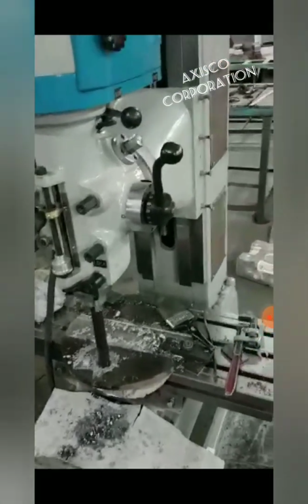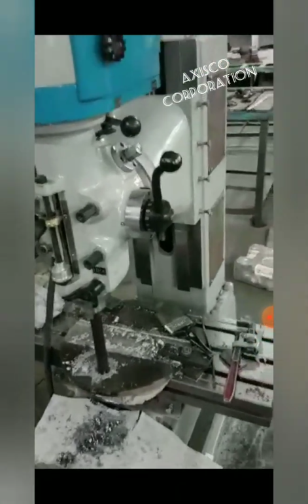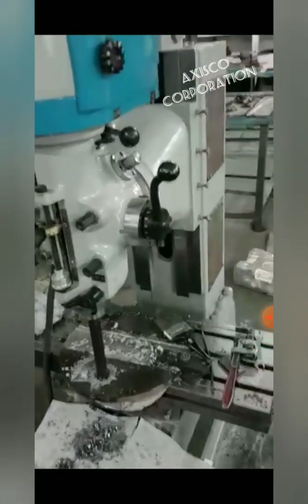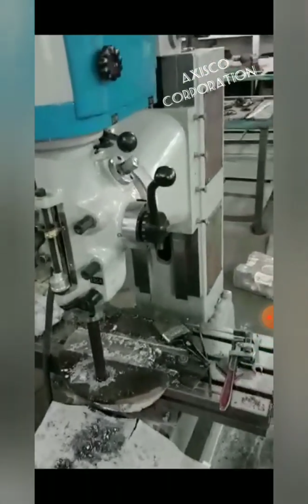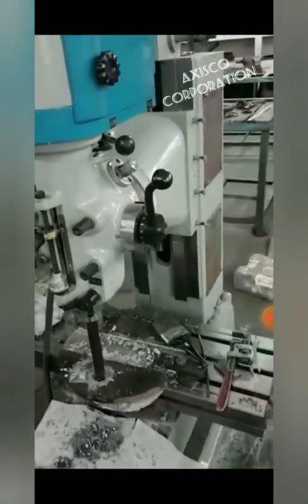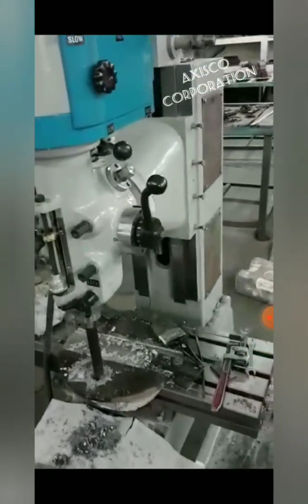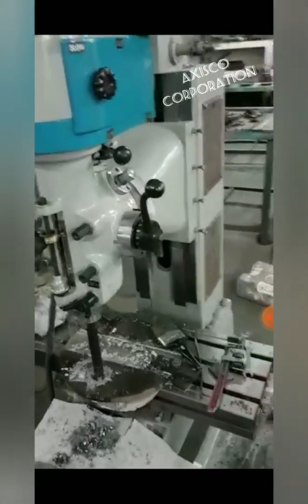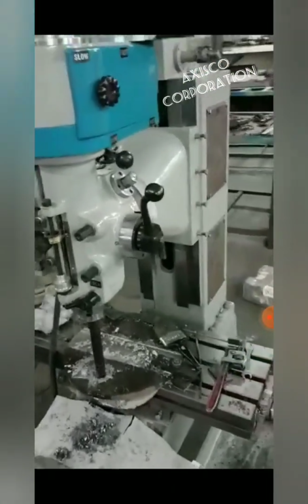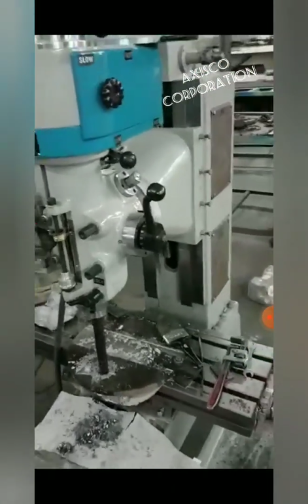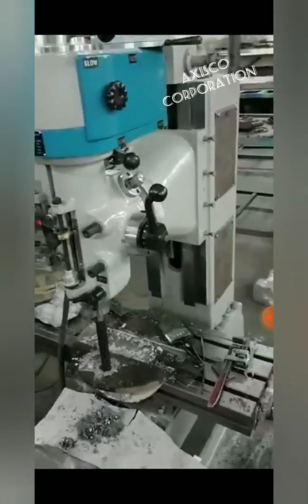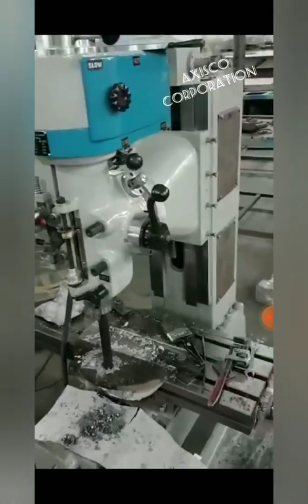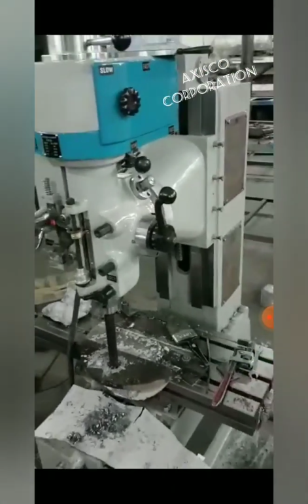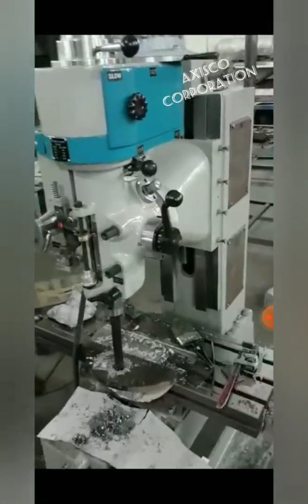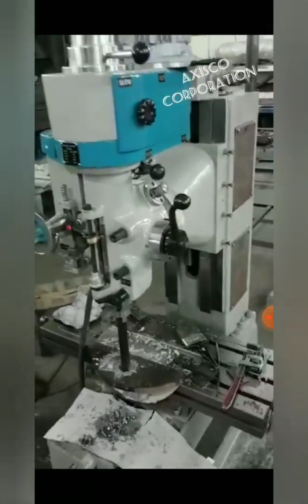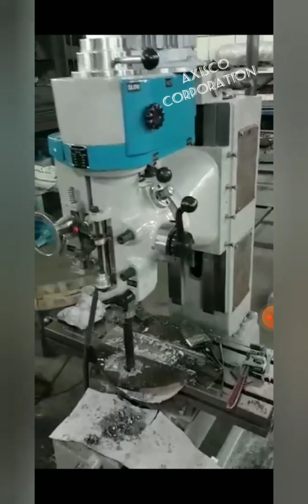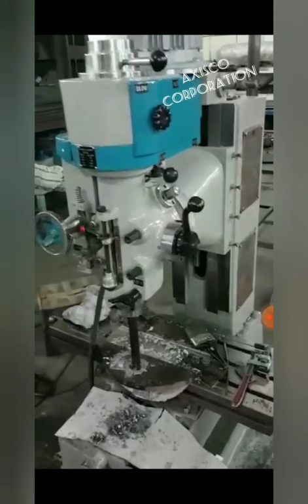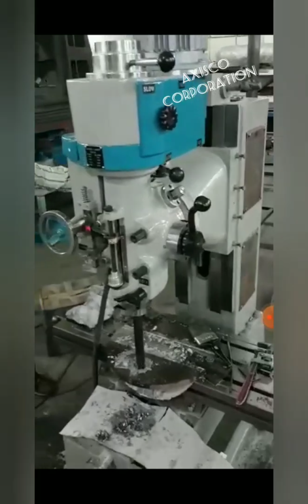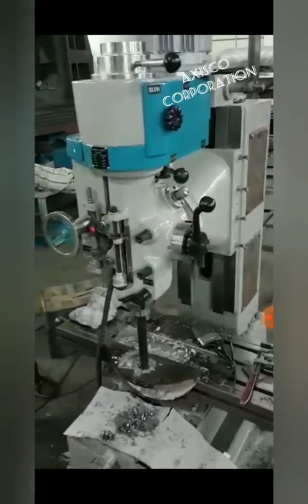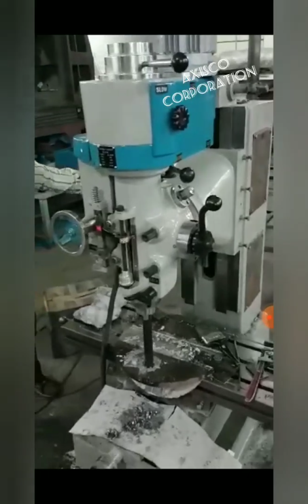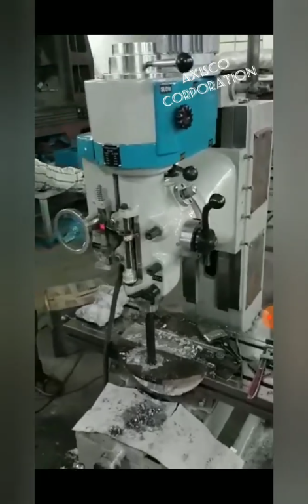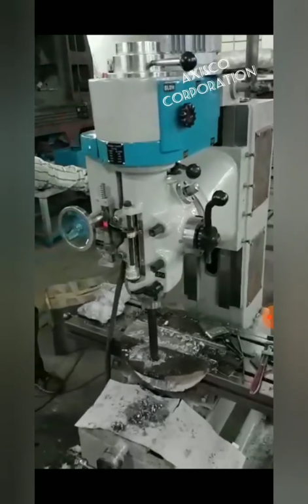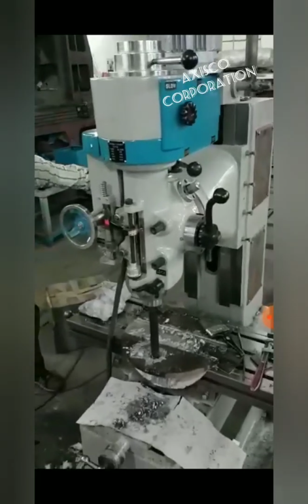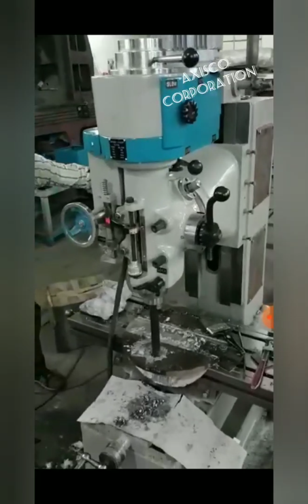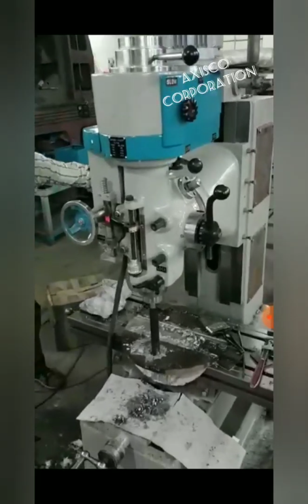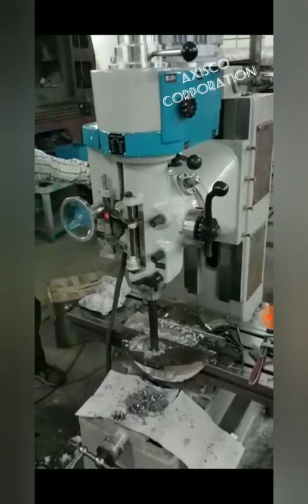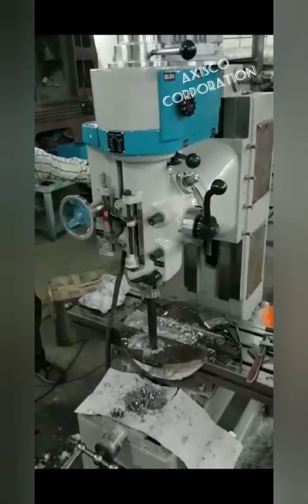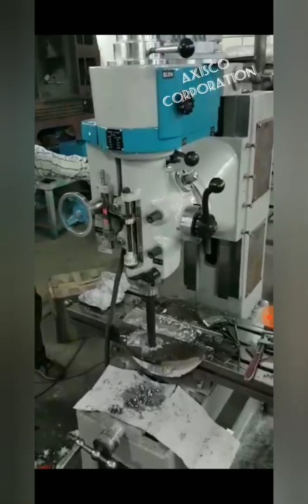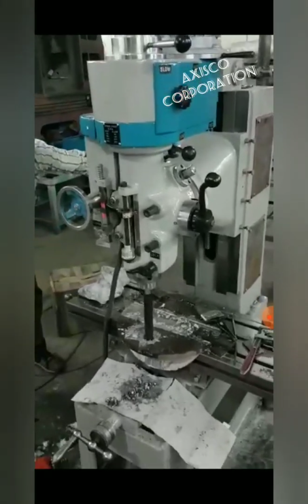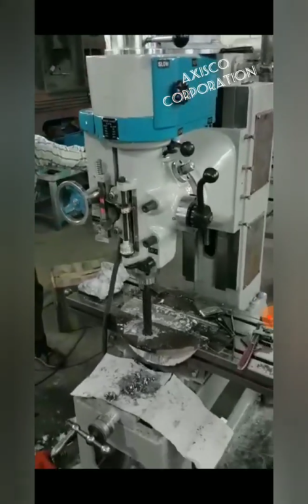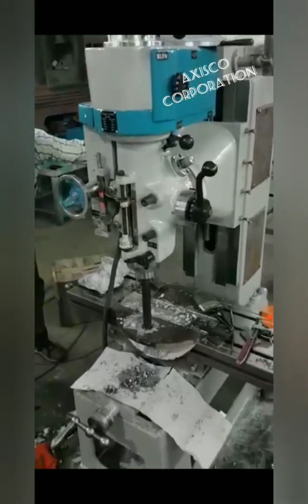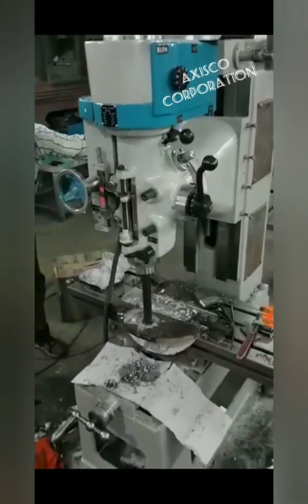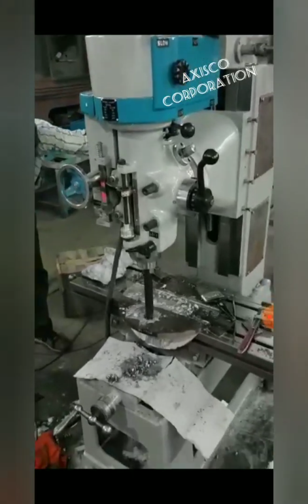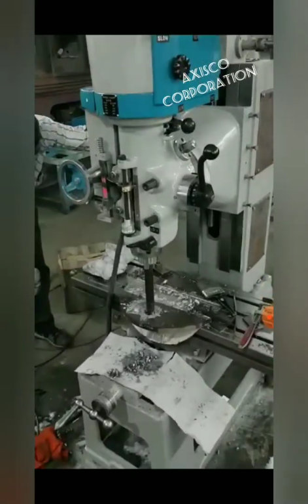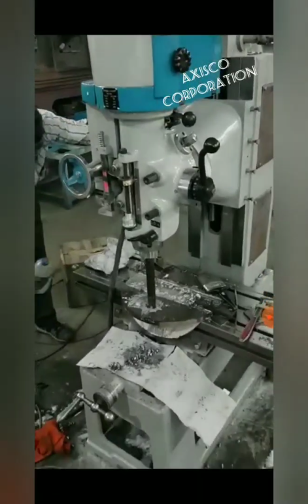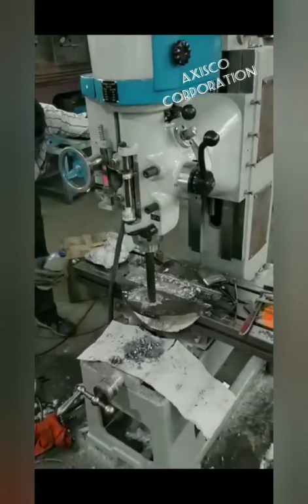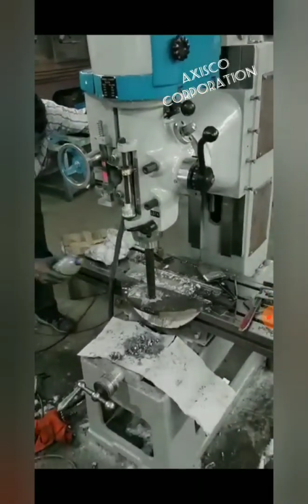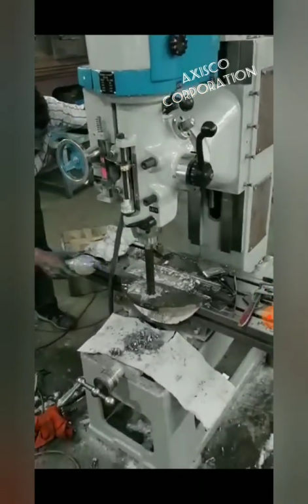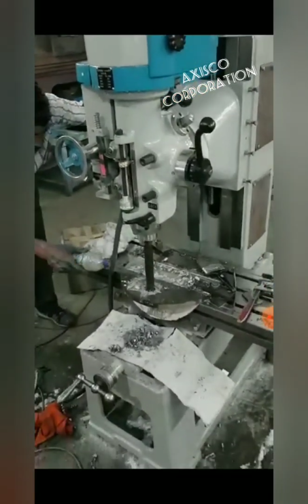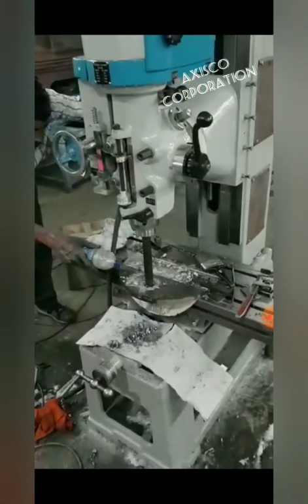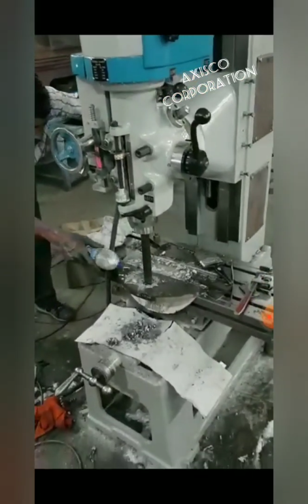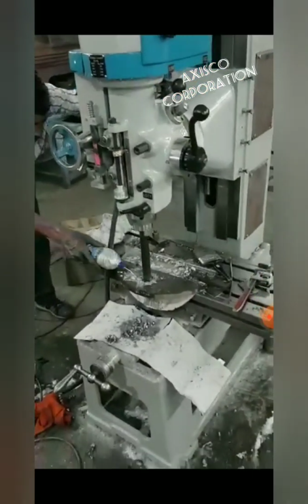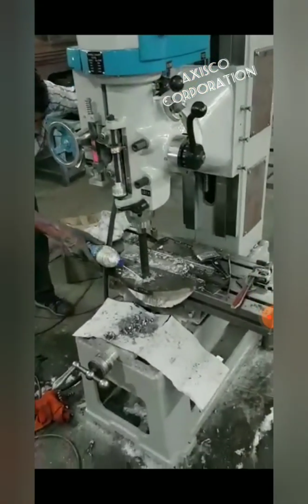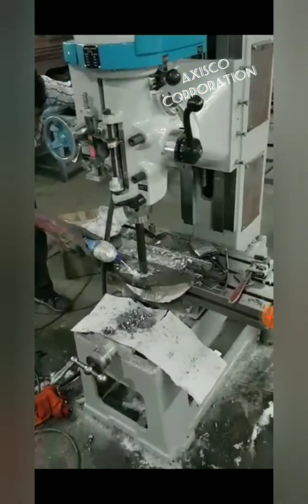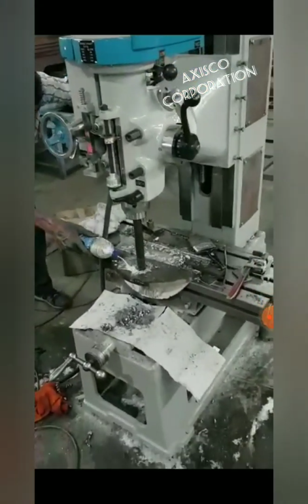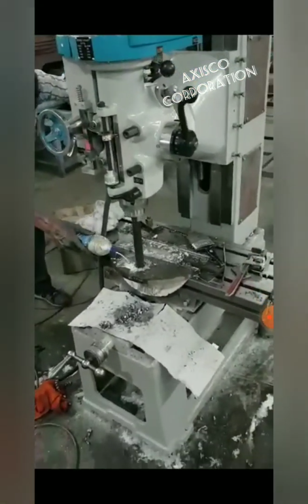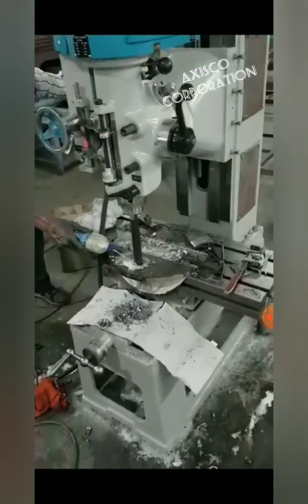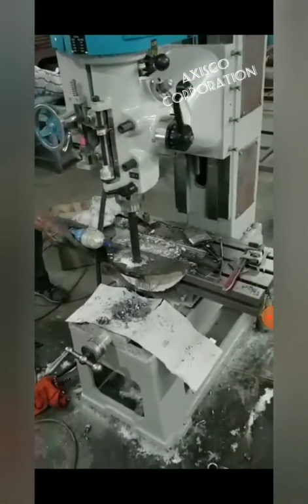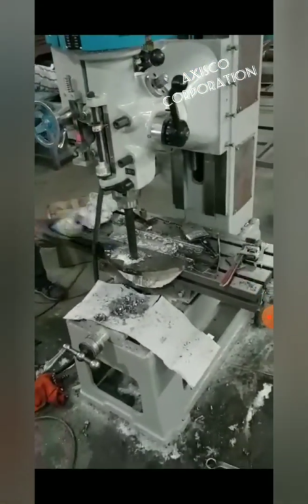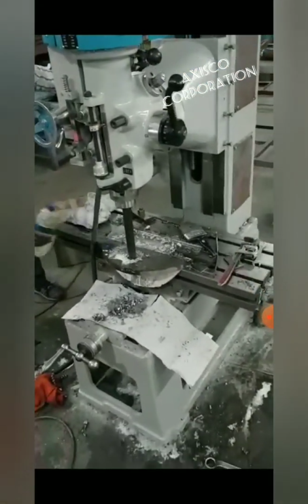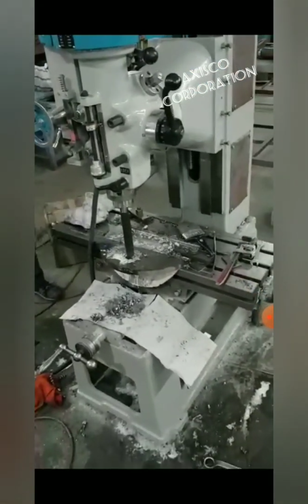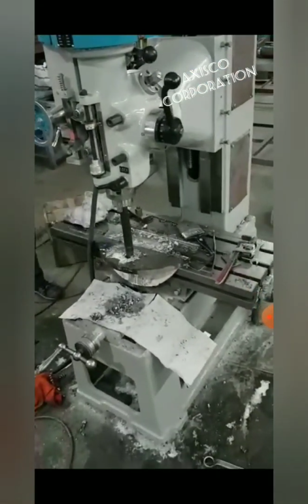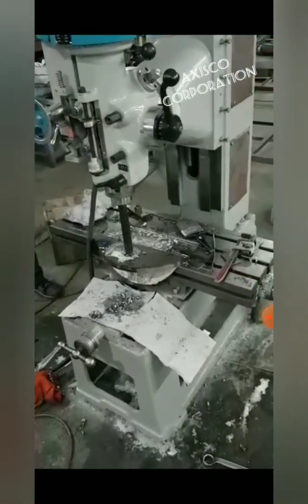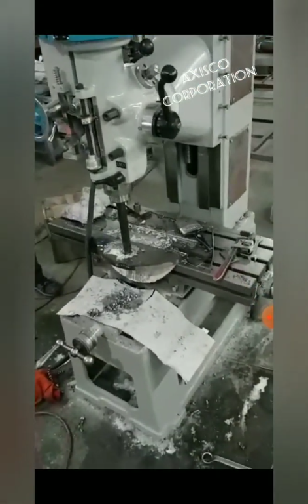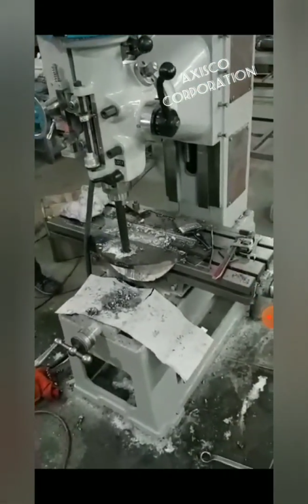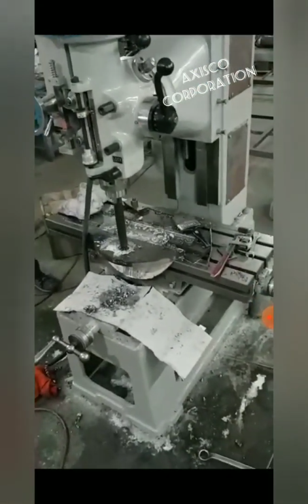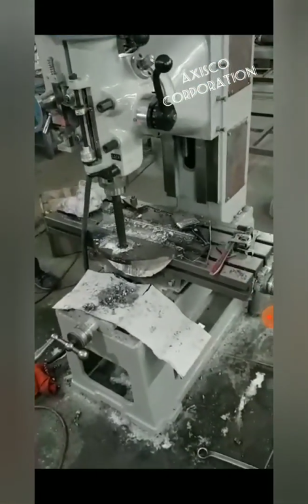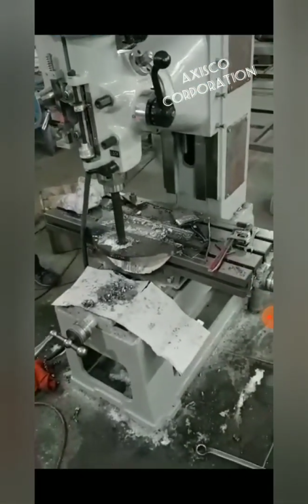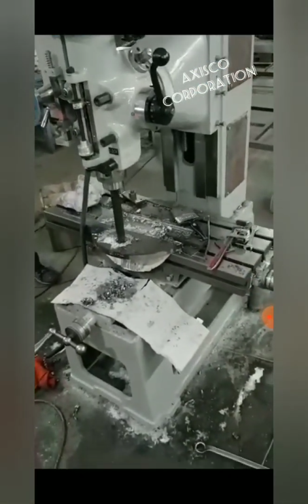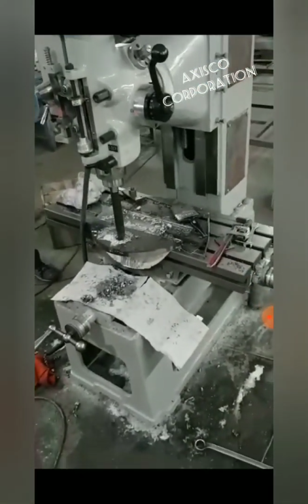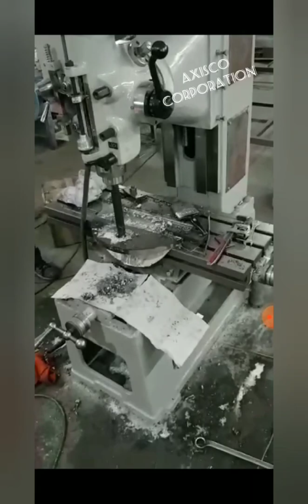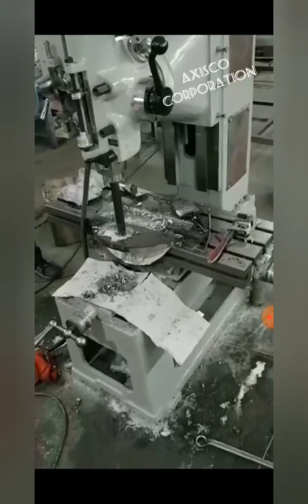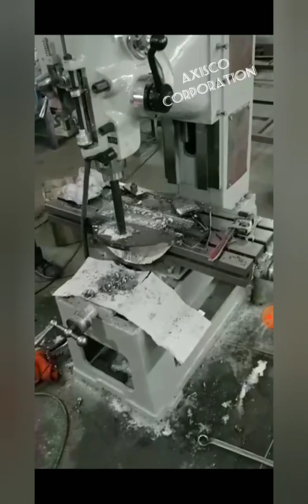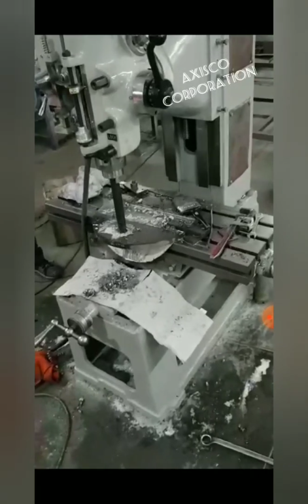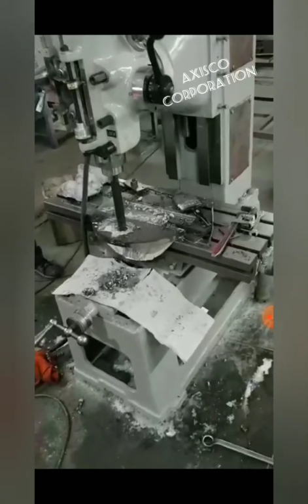Automatic boring it can do — automatic fine tilt, down tilt. This is the cable for that operation.